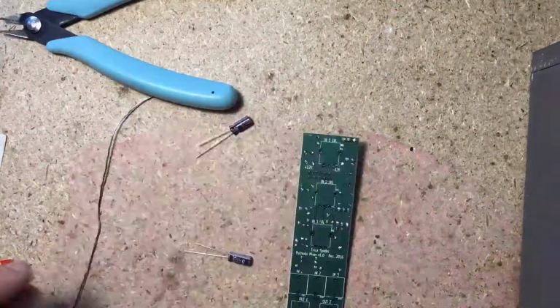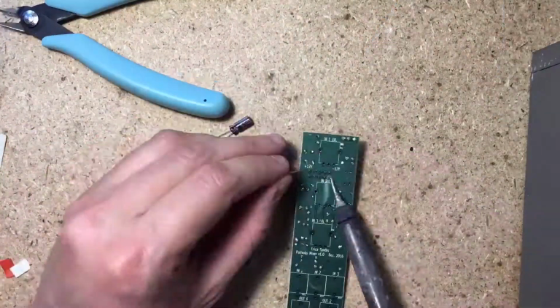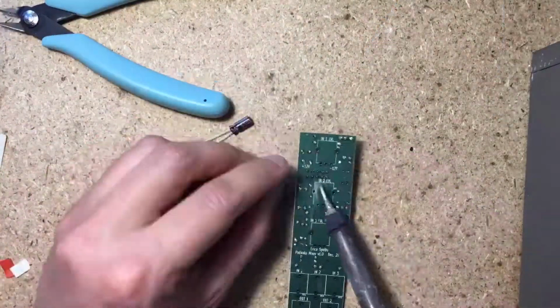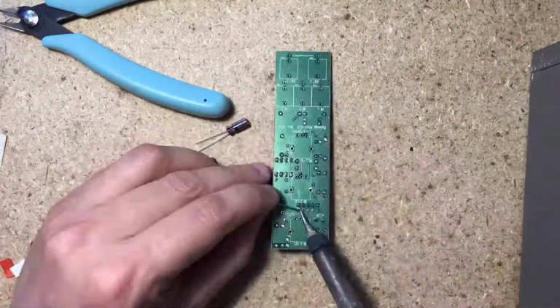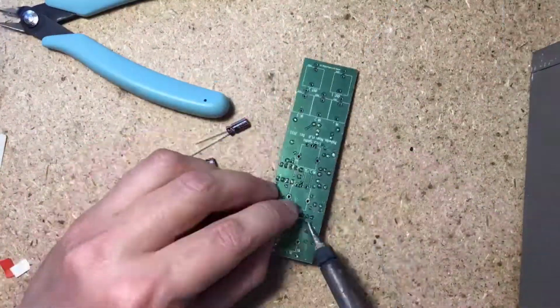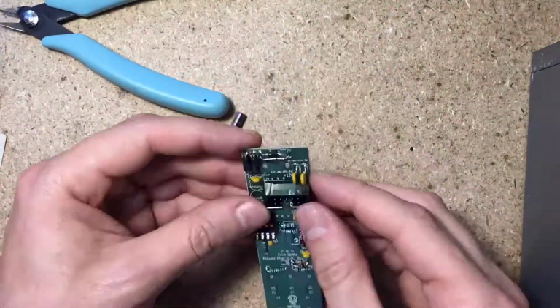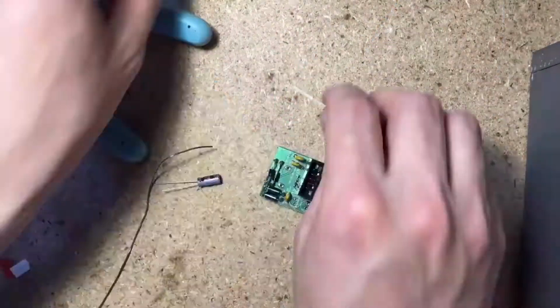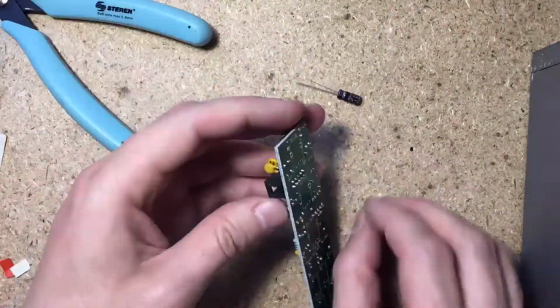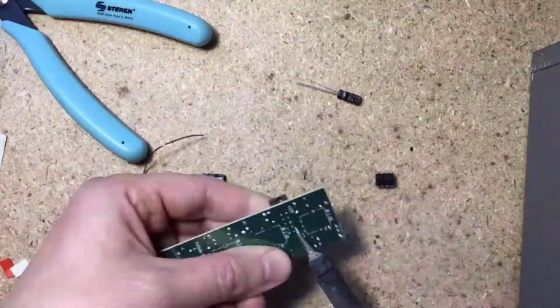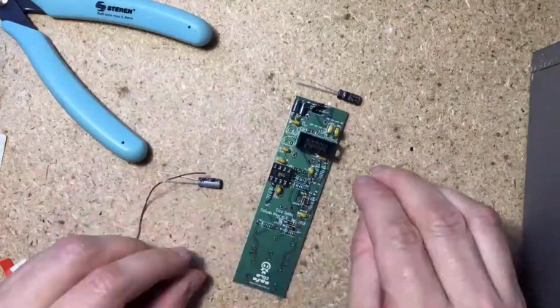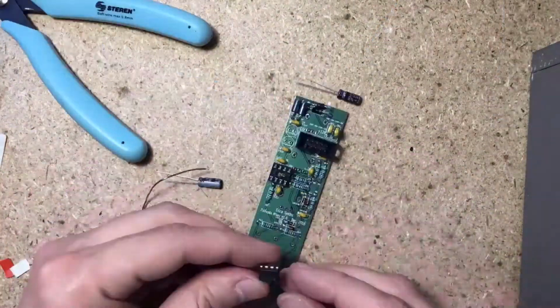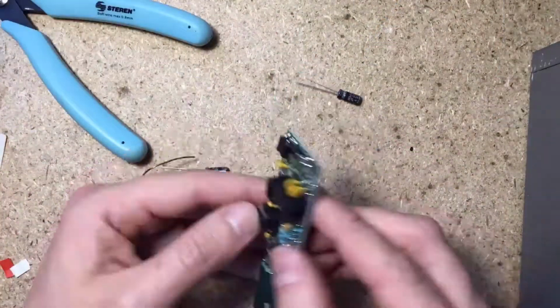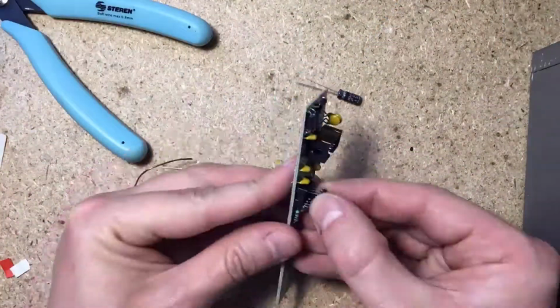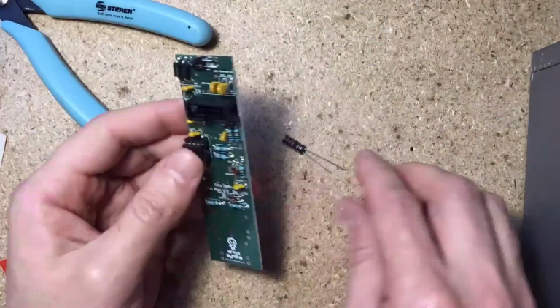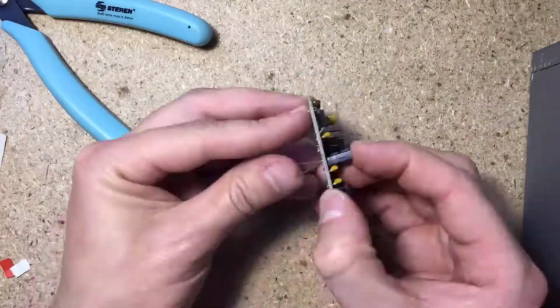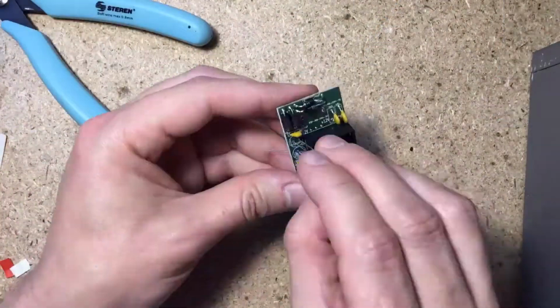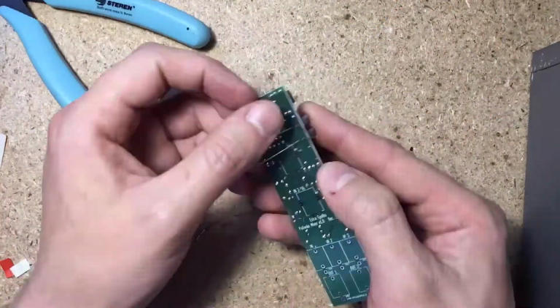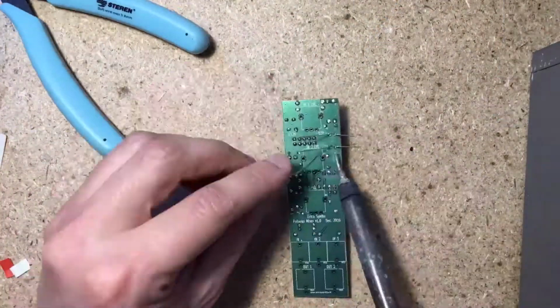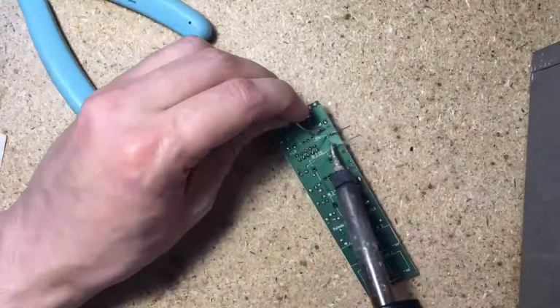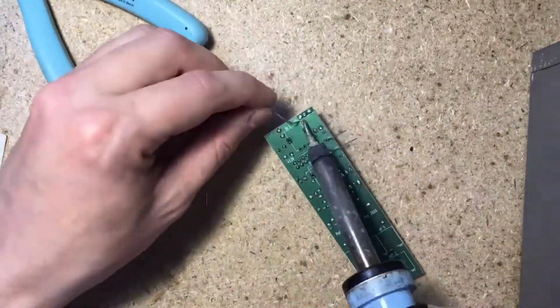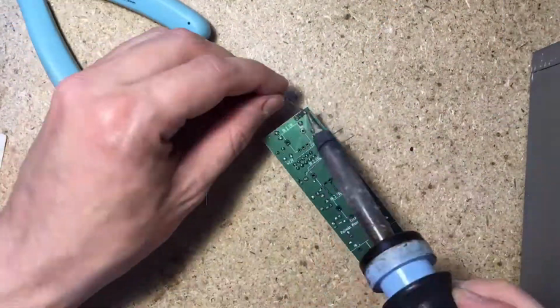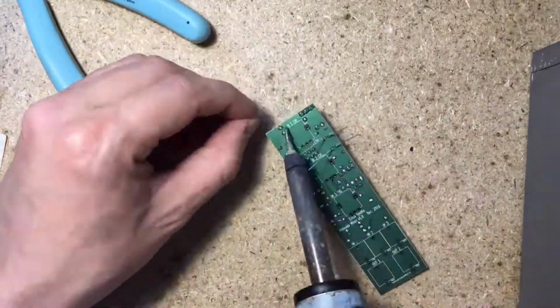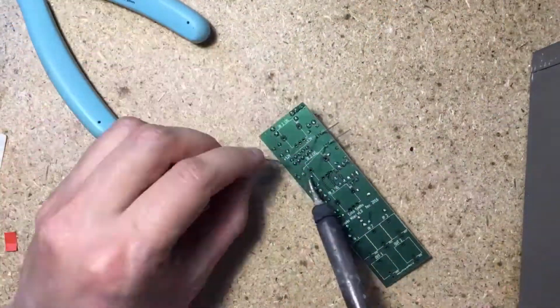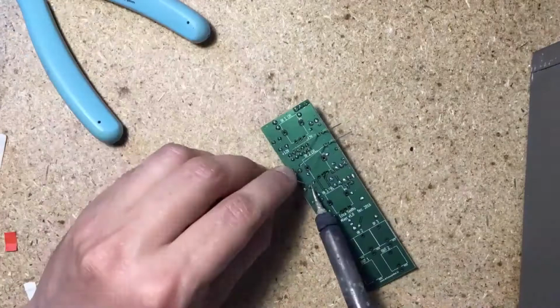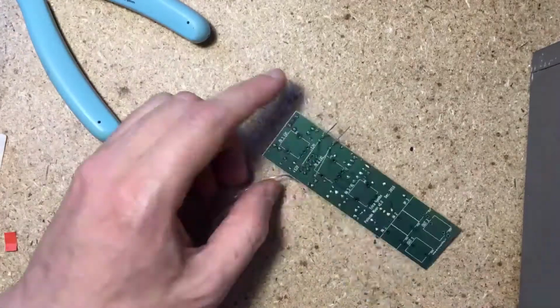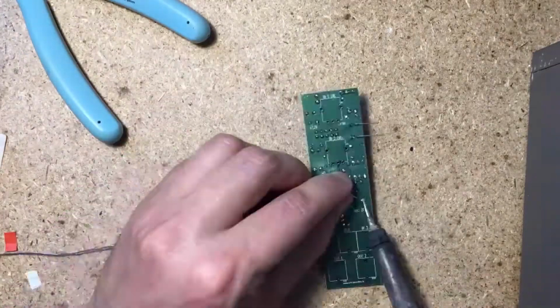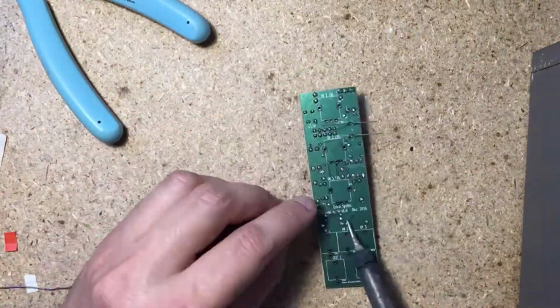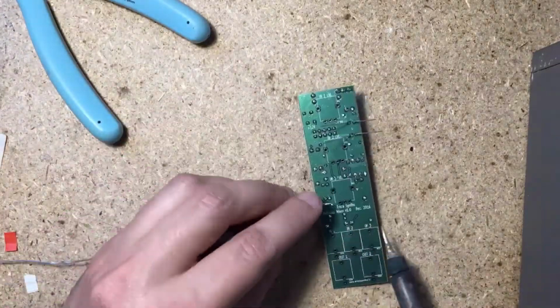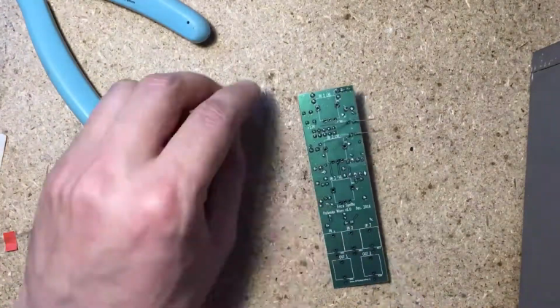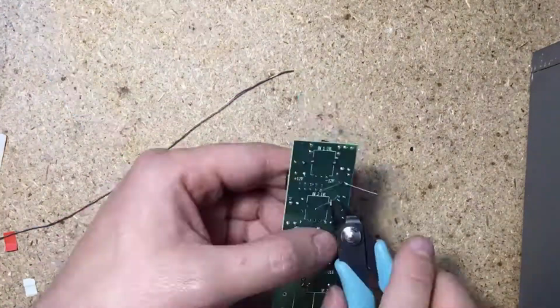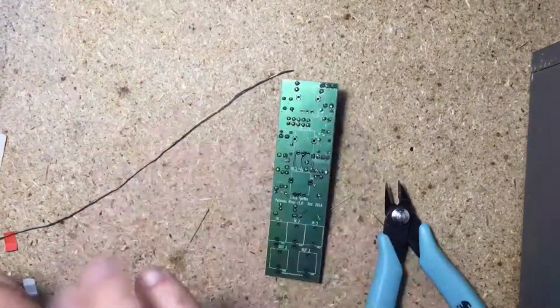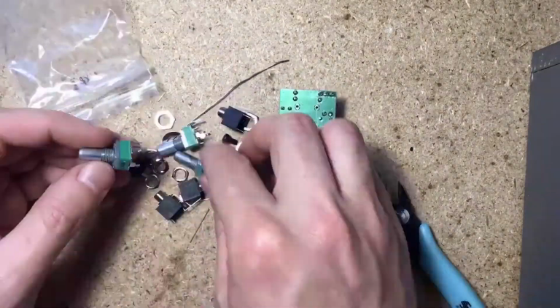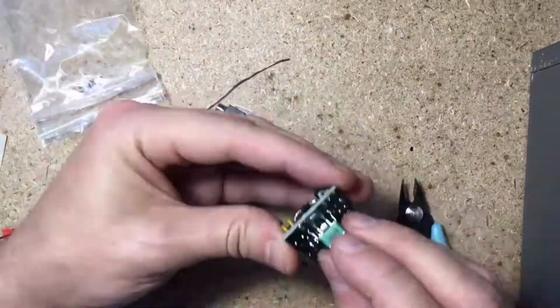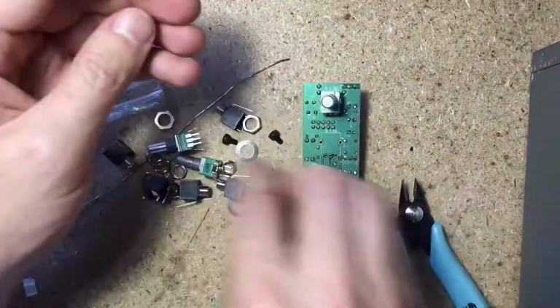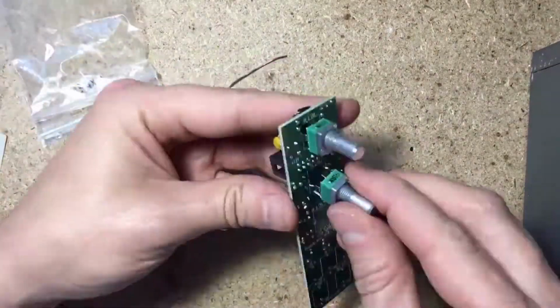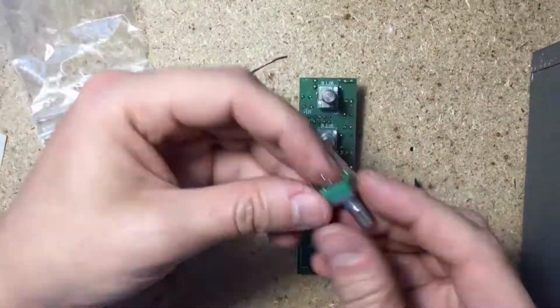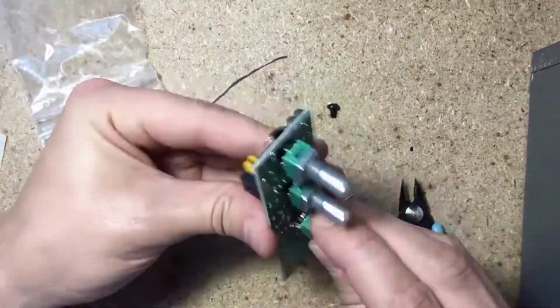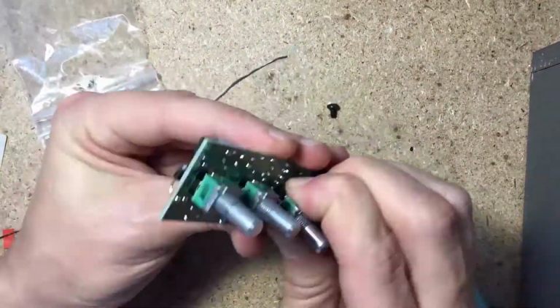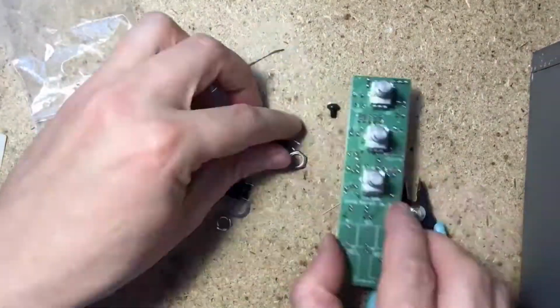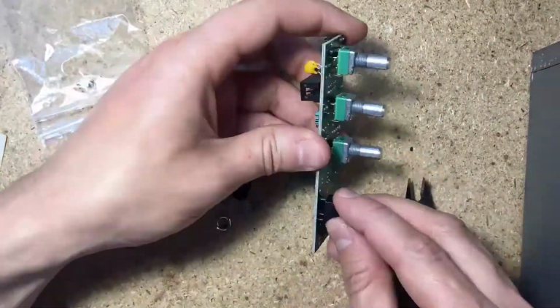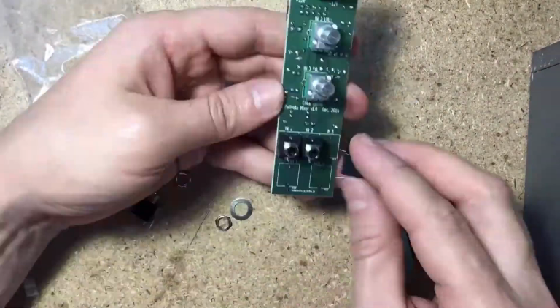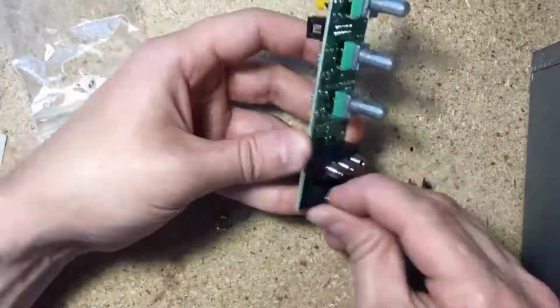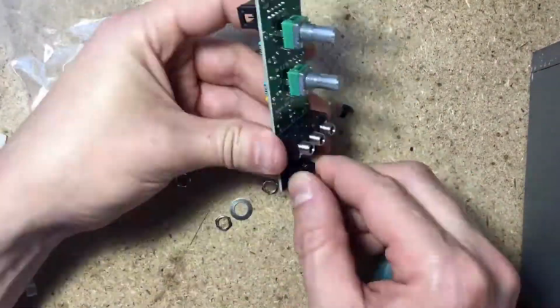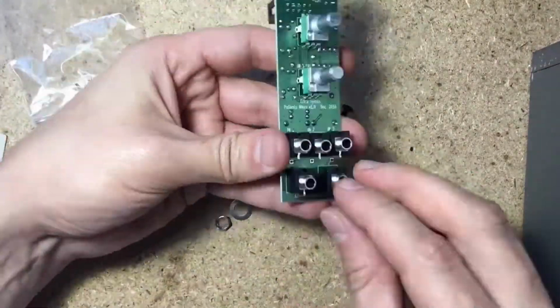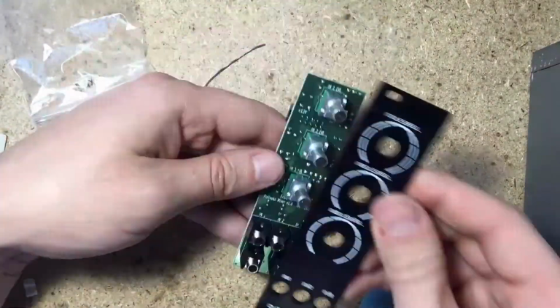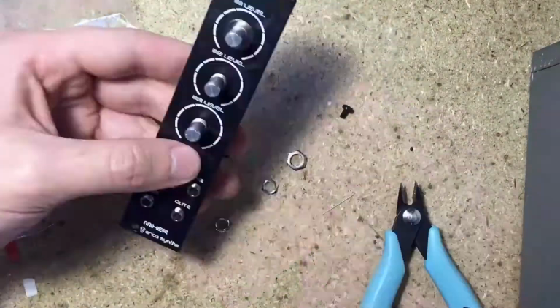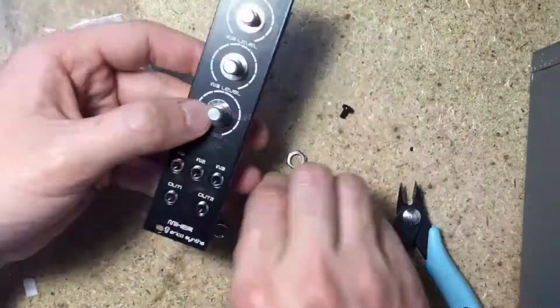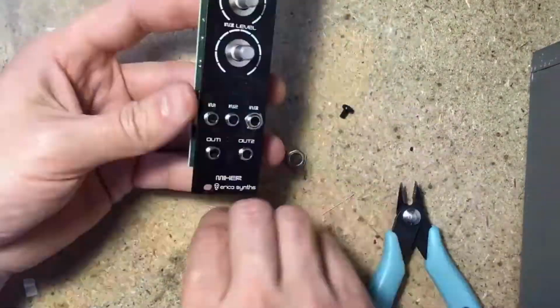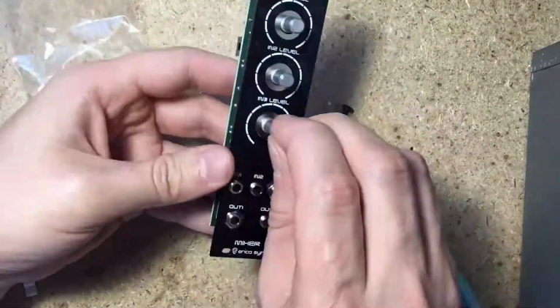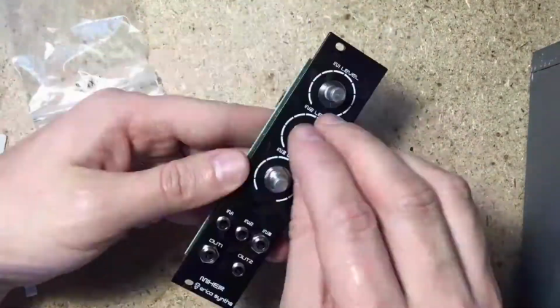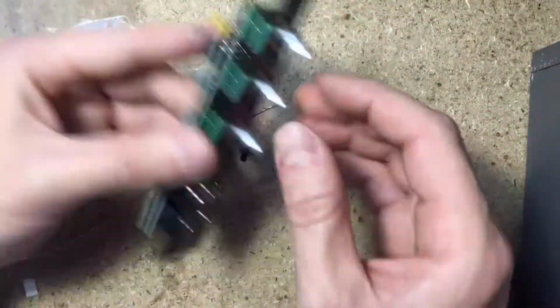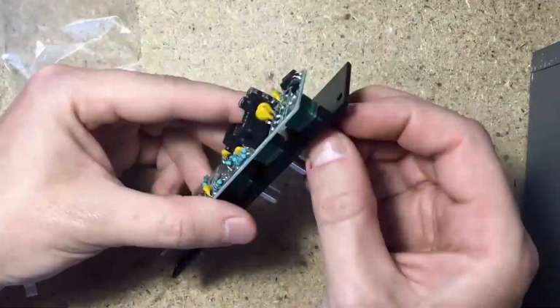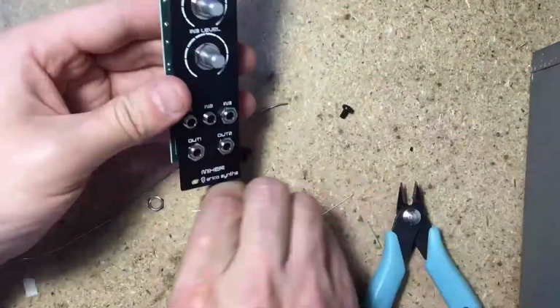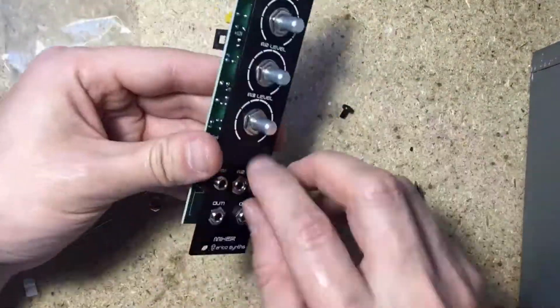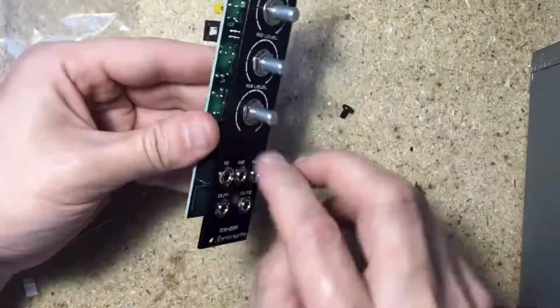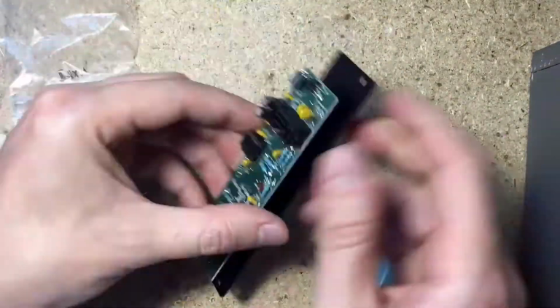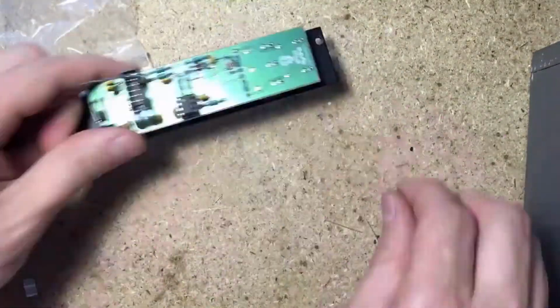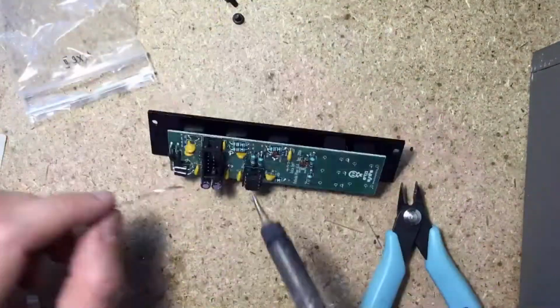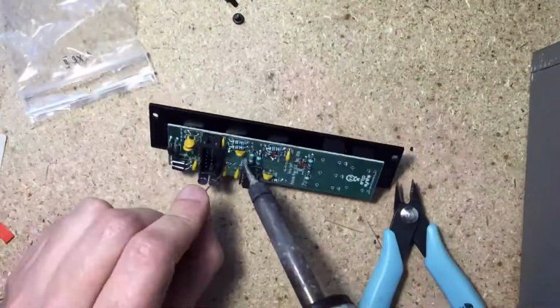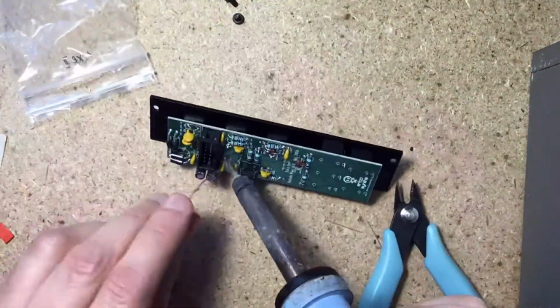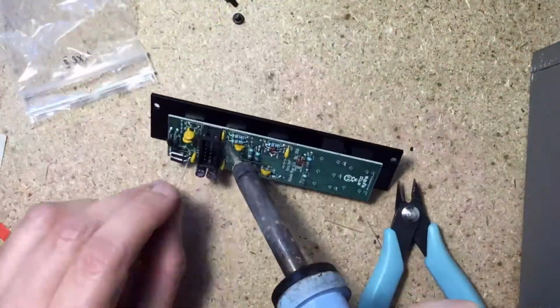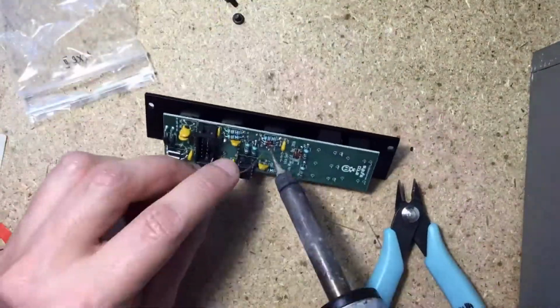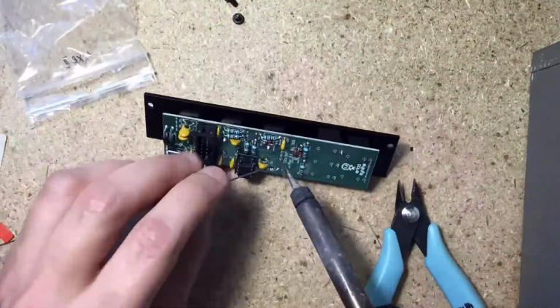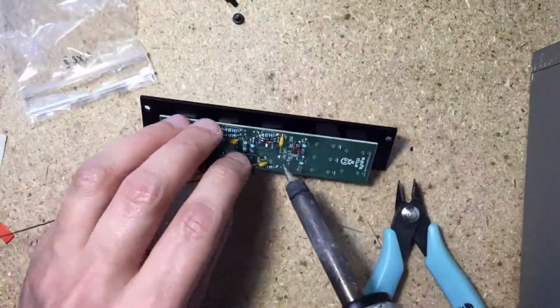It's an AC coupled audio mixer. If you want to use it for CV, skip C1, C2 and C3 and bridge their pads.